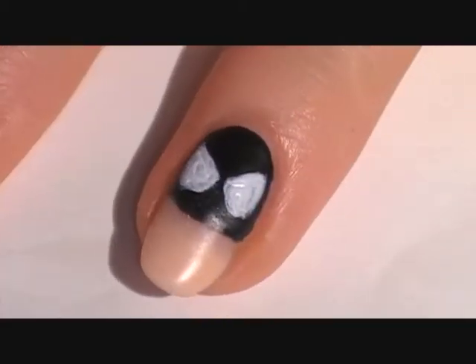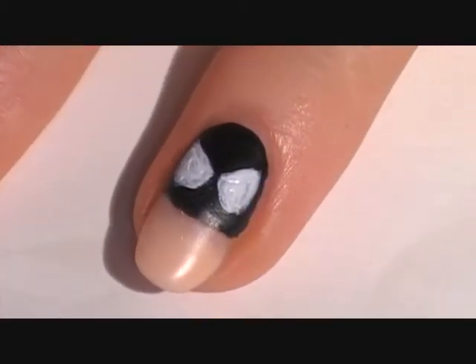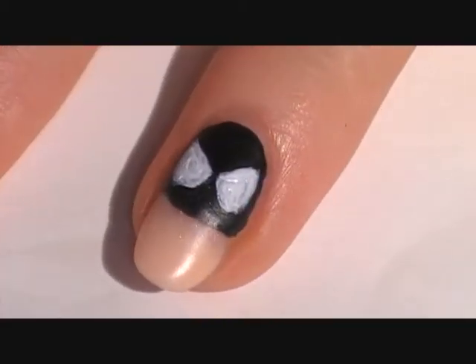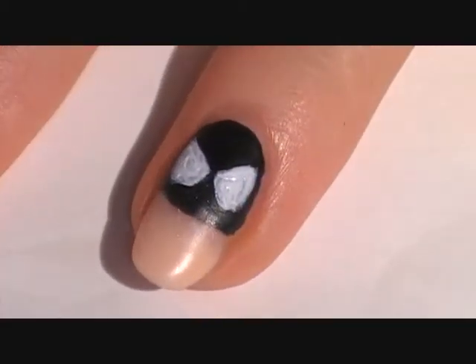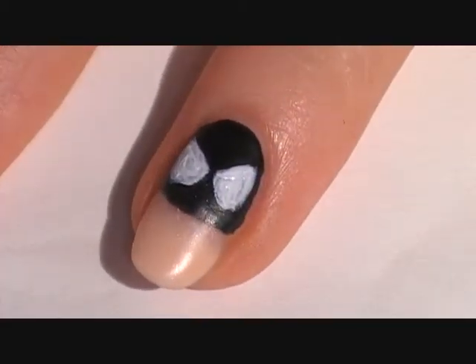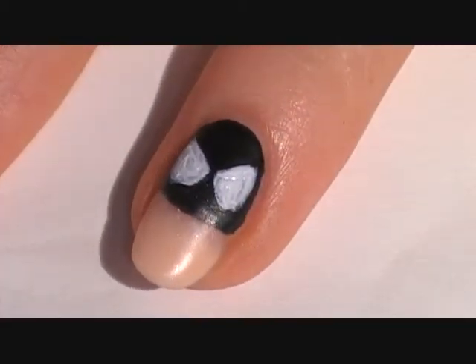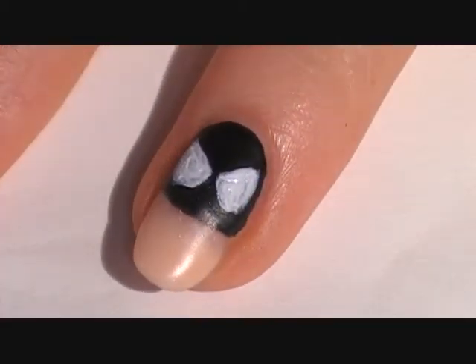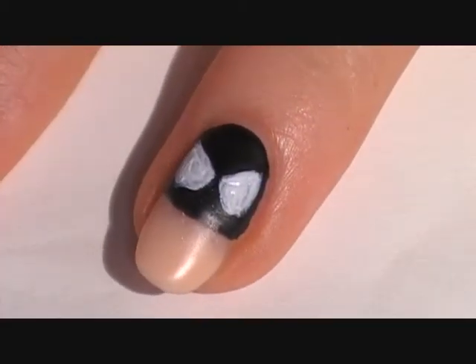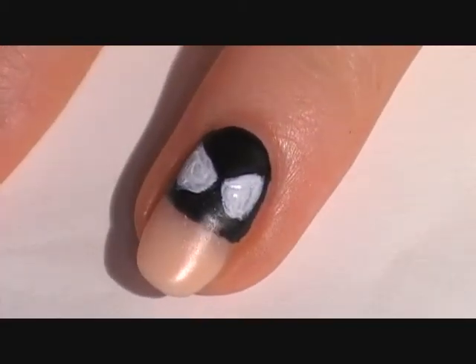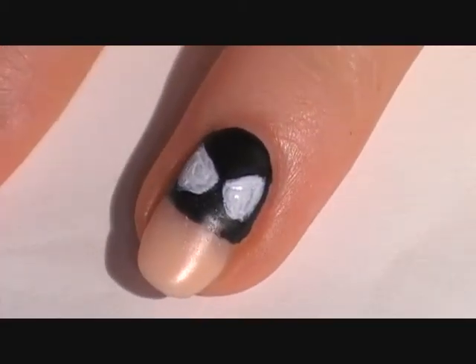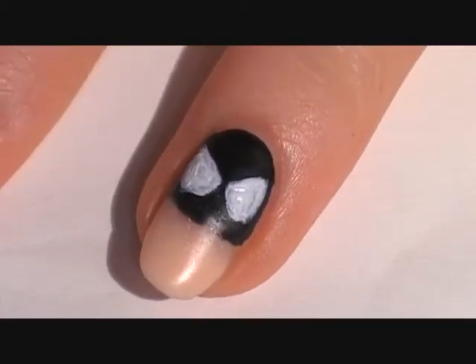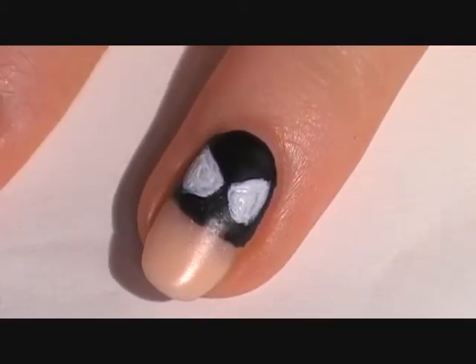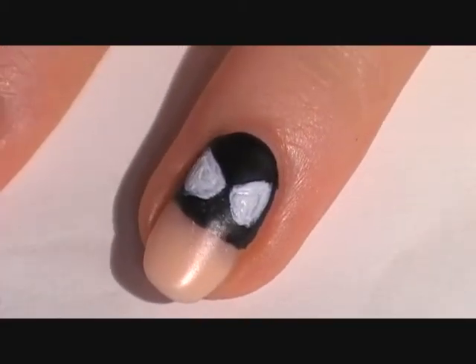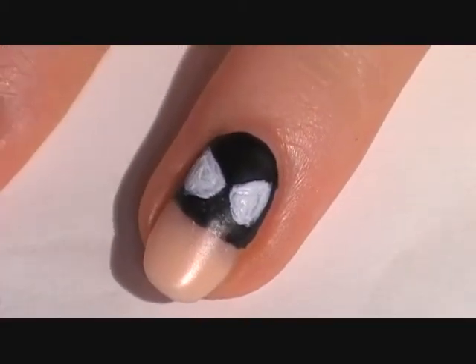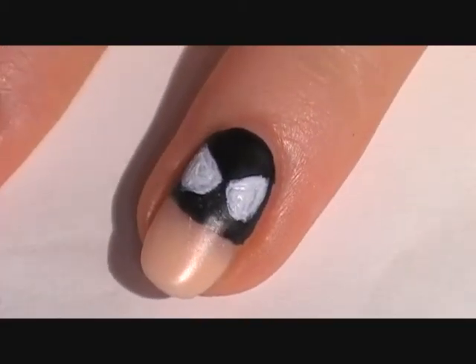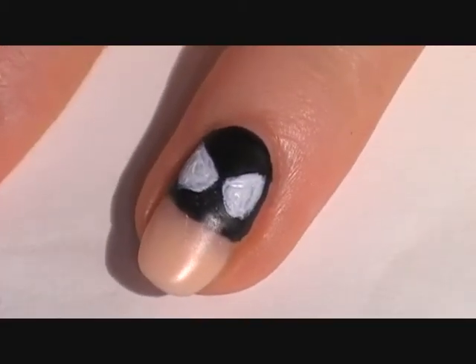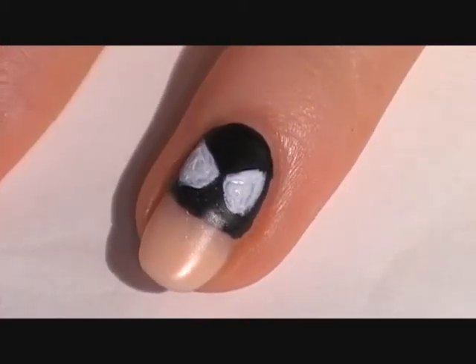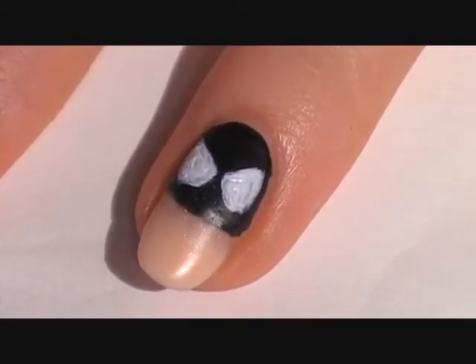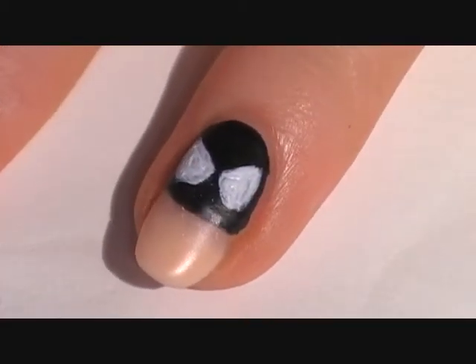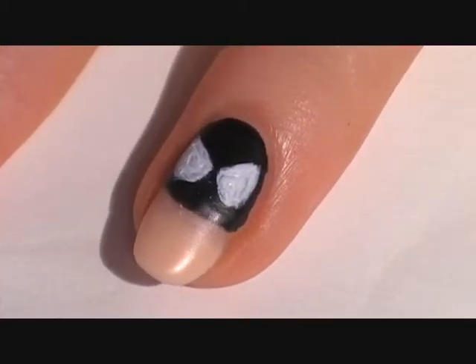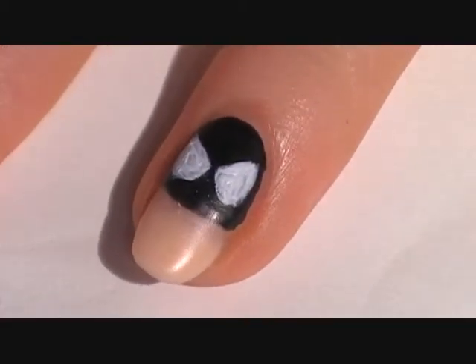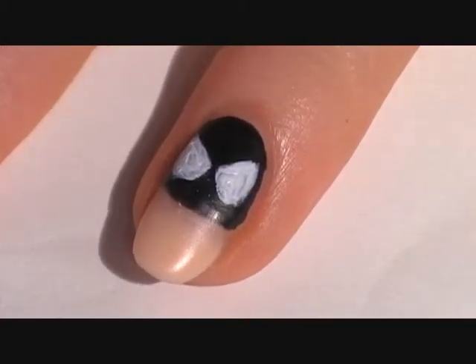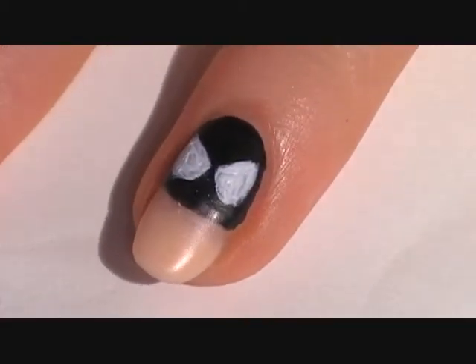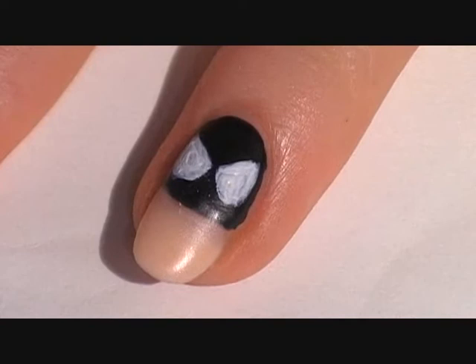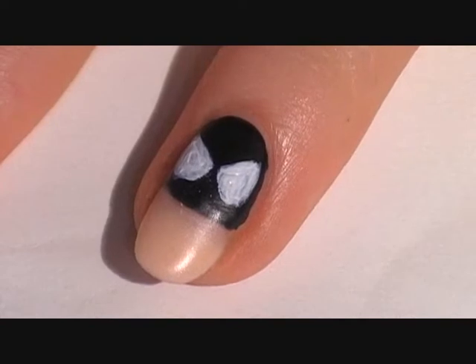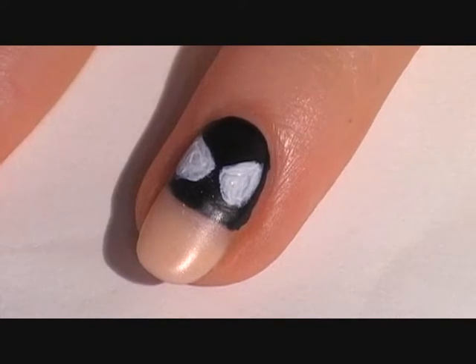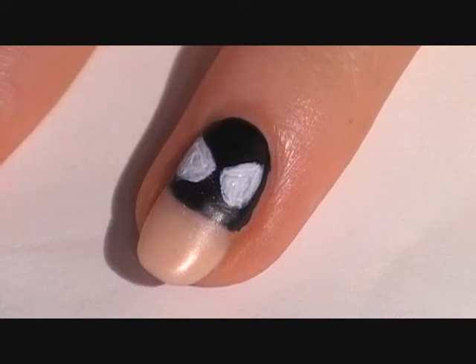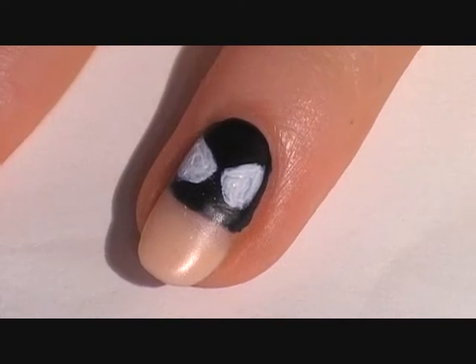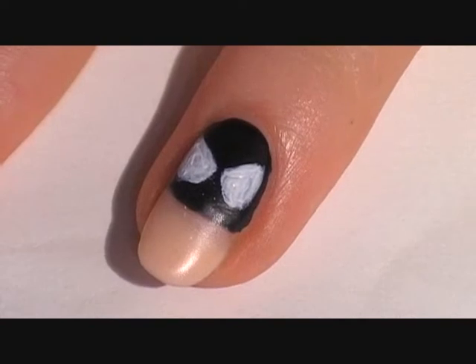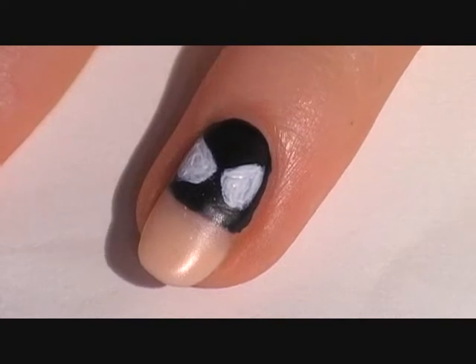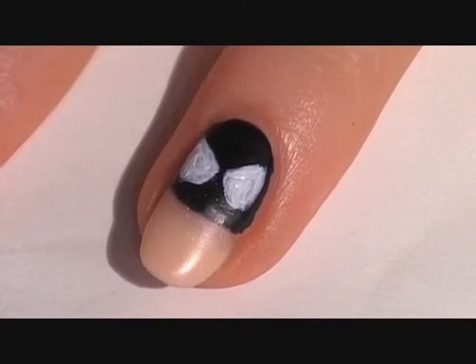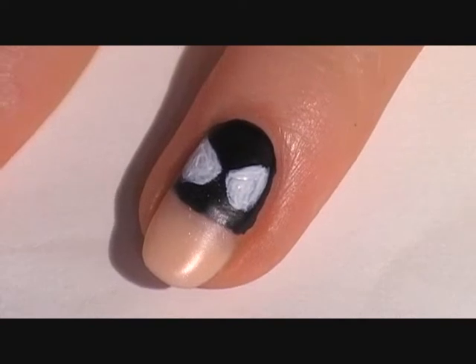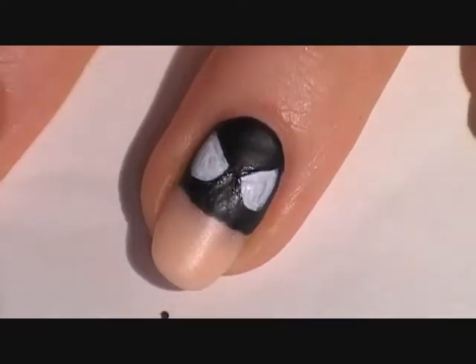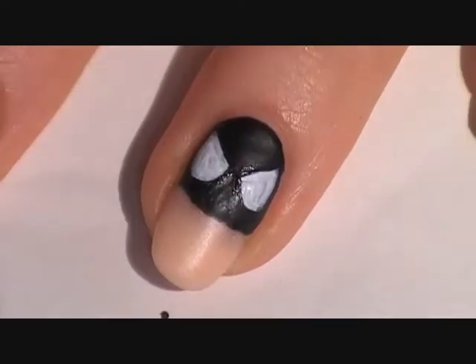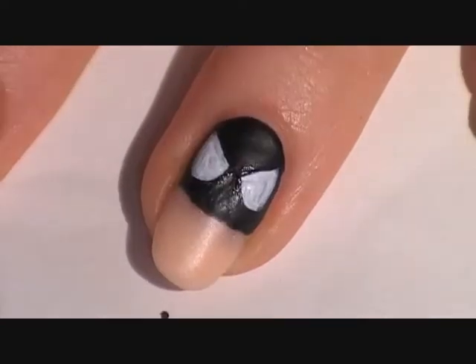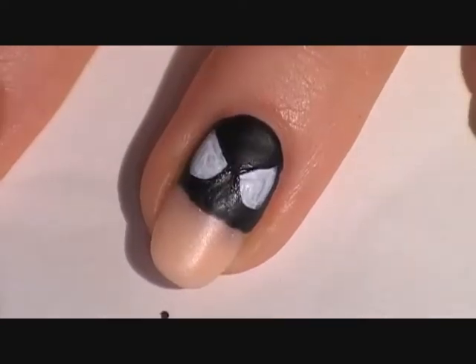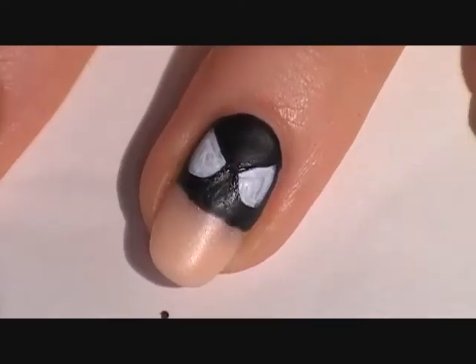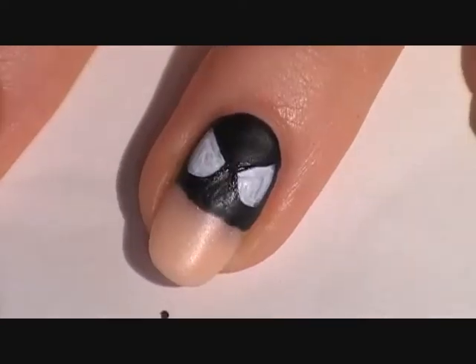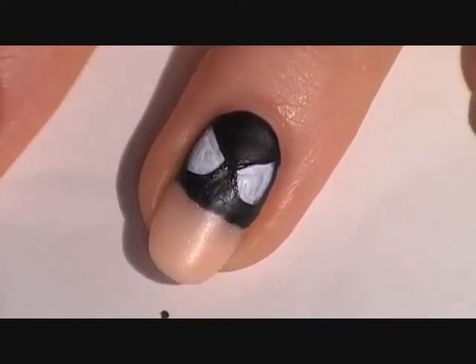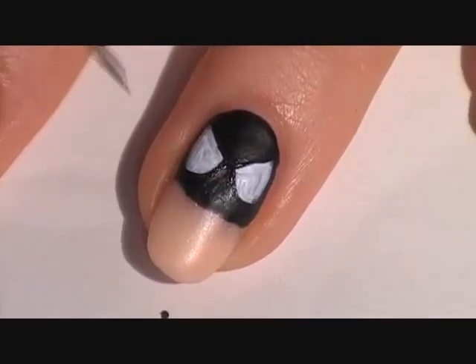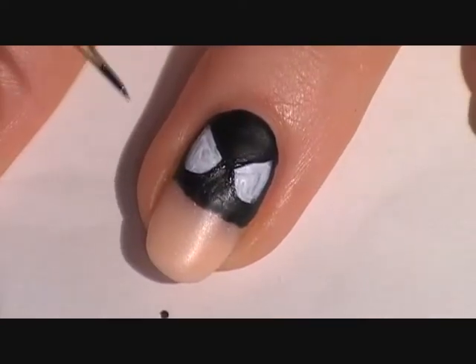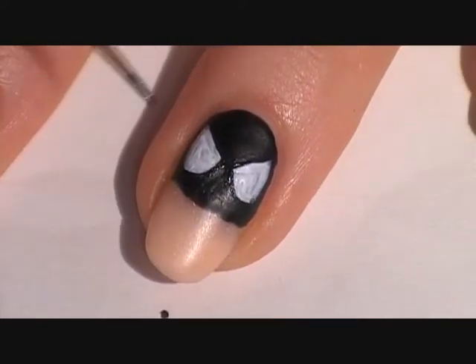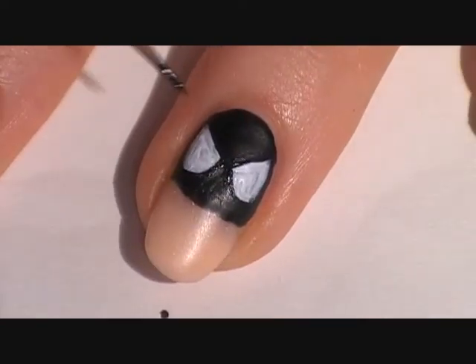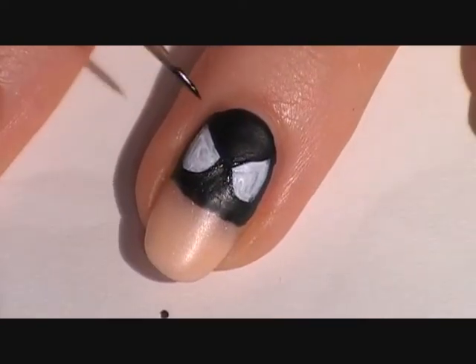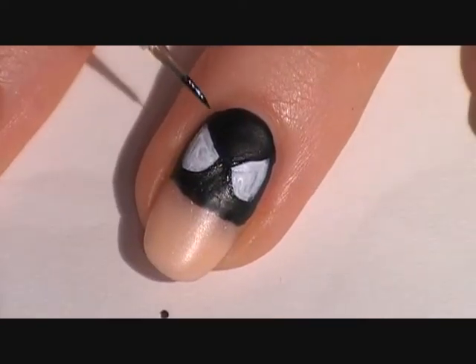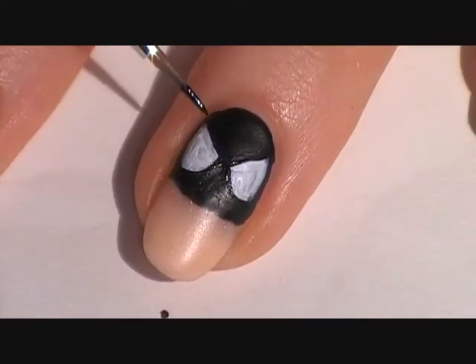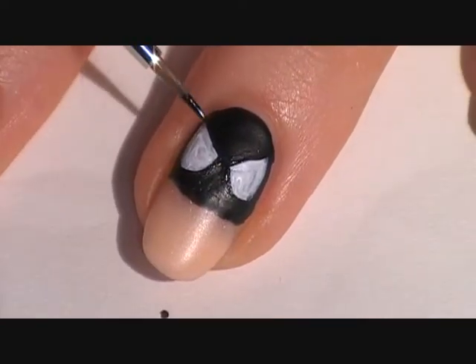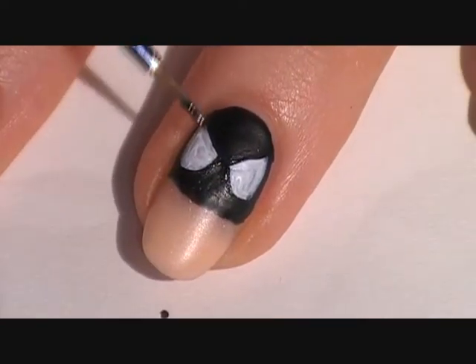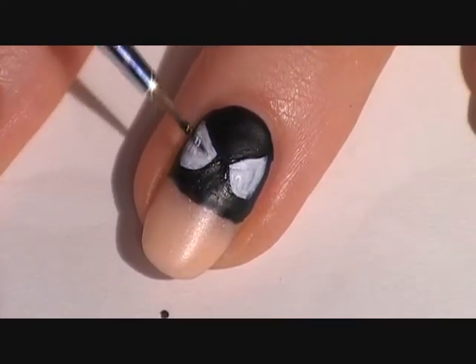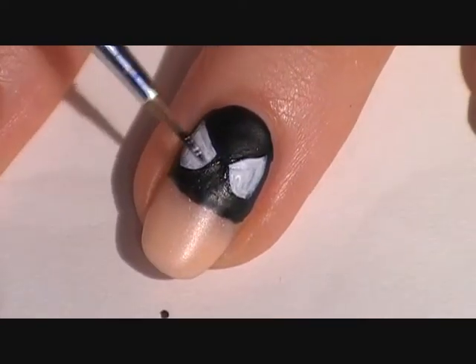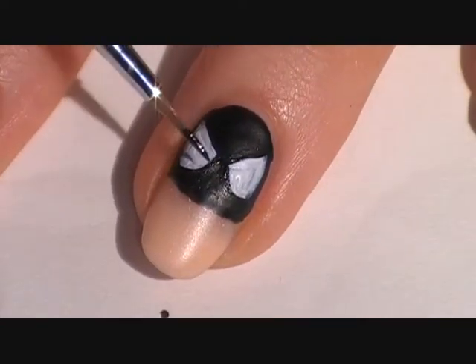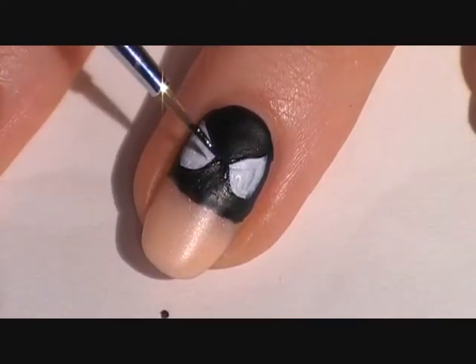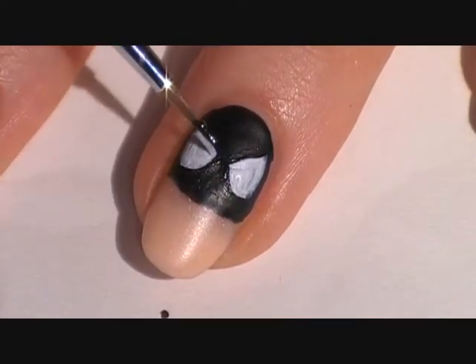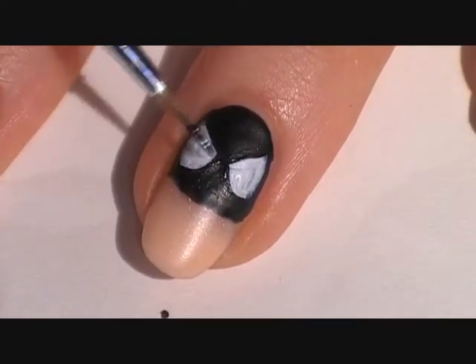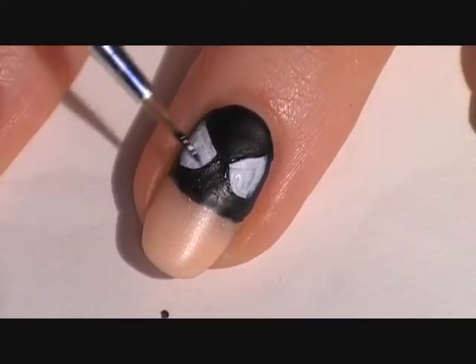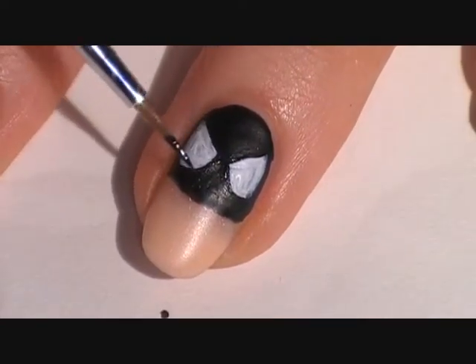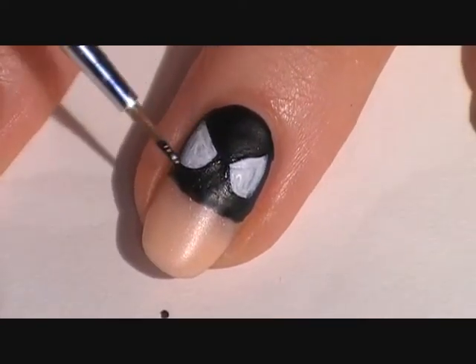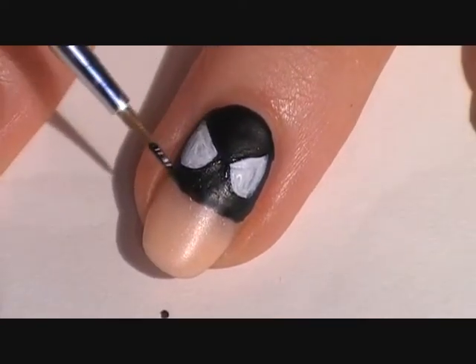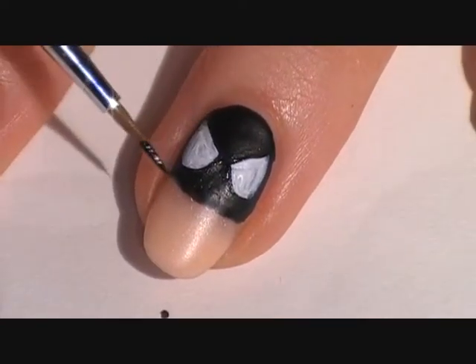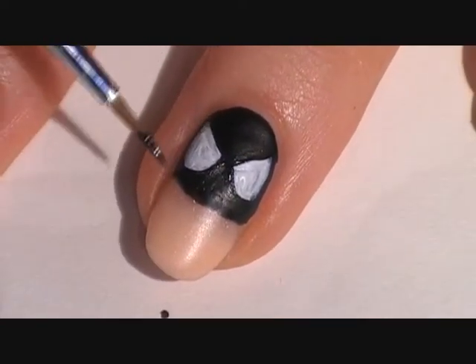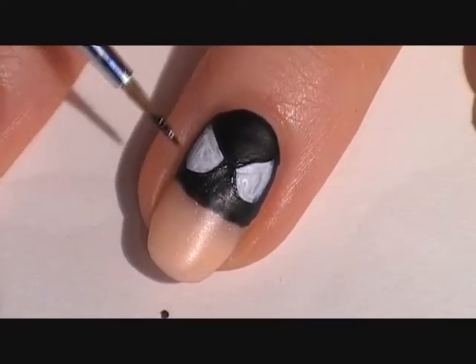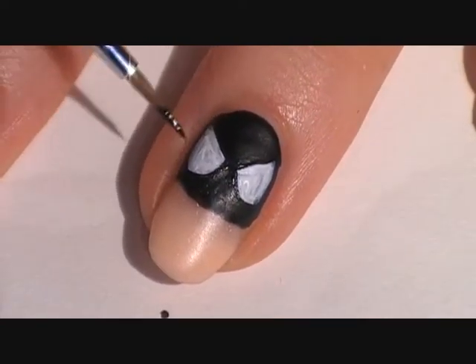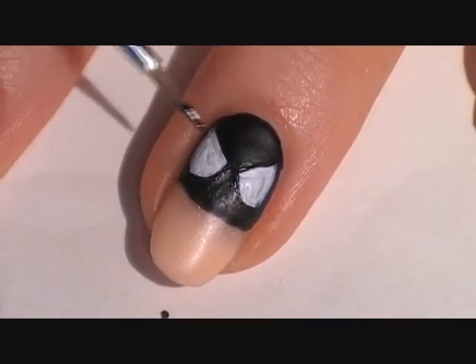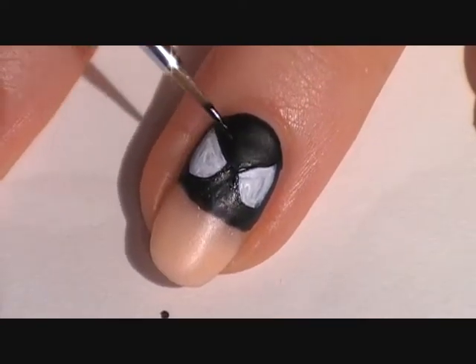I just fixed mine and made them look even. I felt that they were a bit too big so I added a black border to make them smaller.